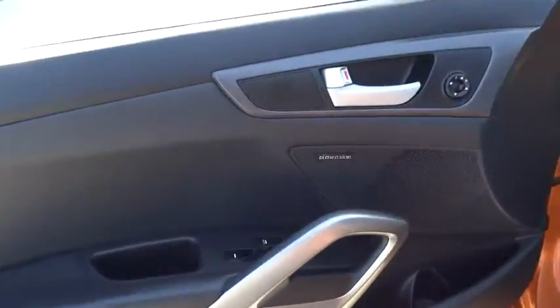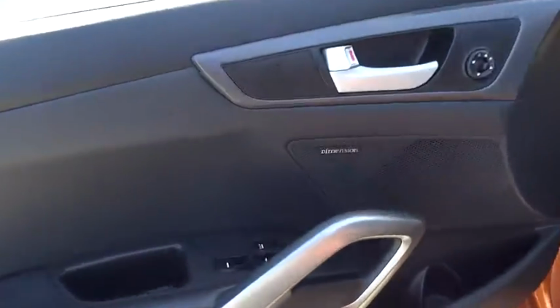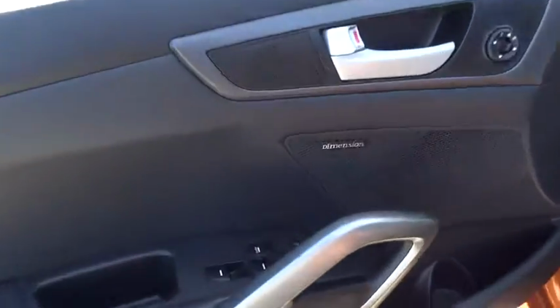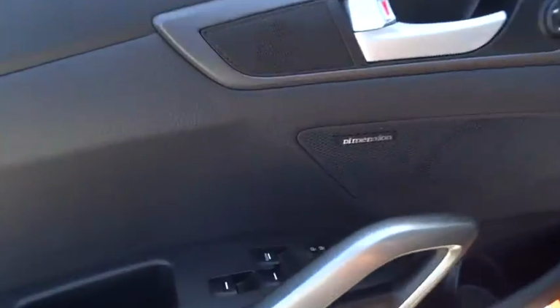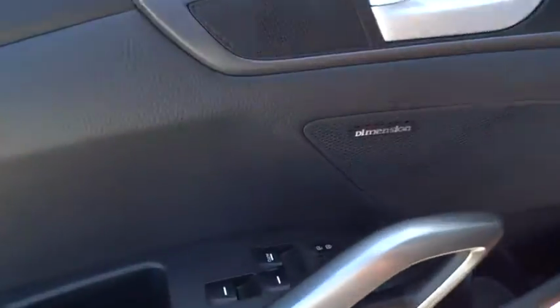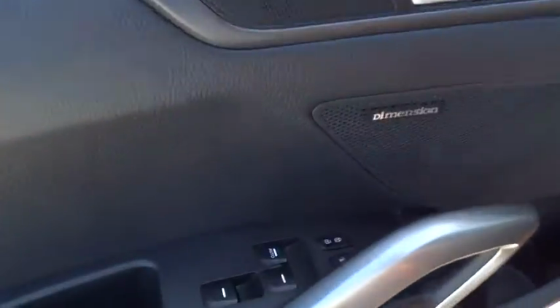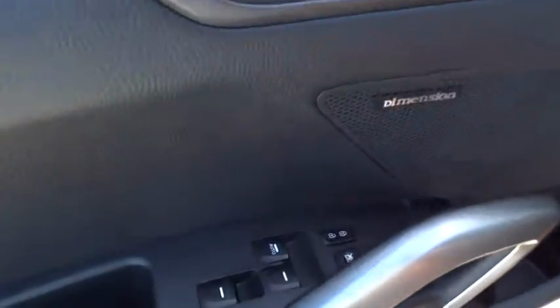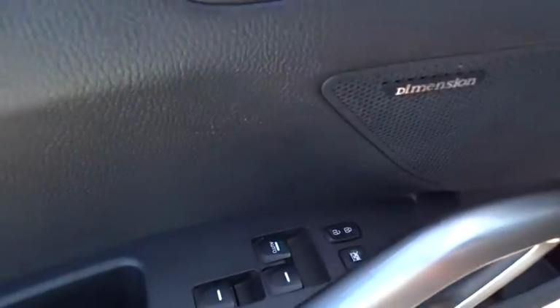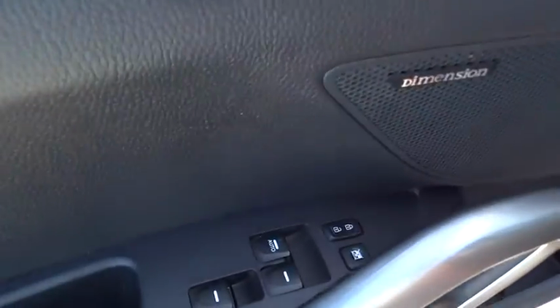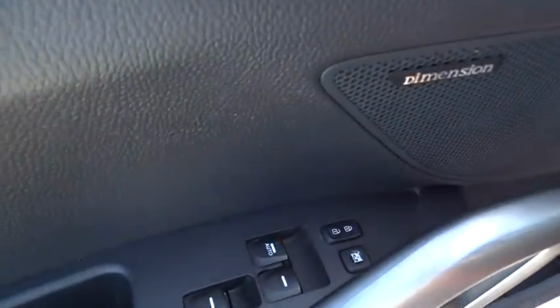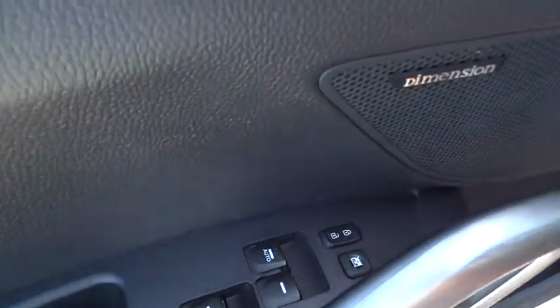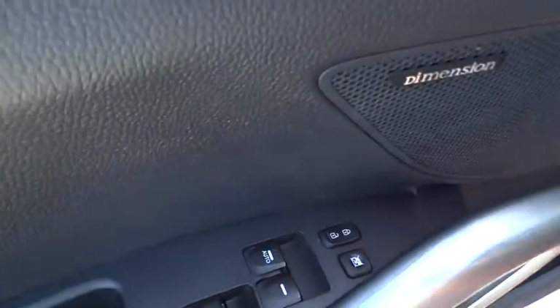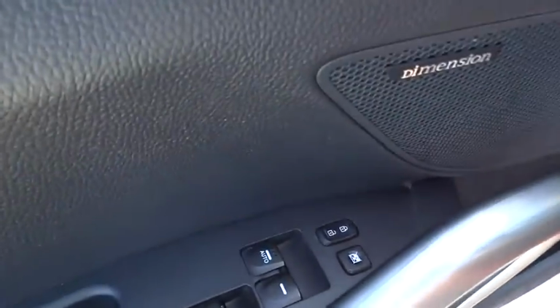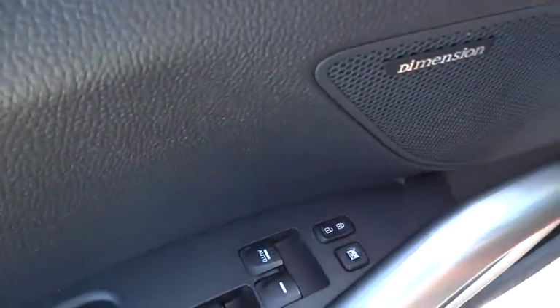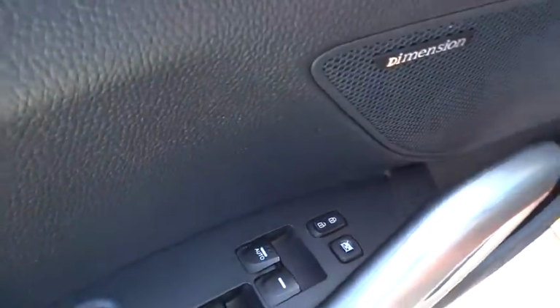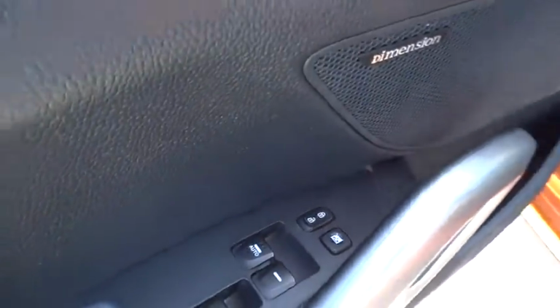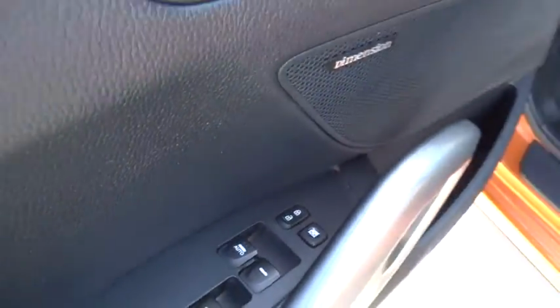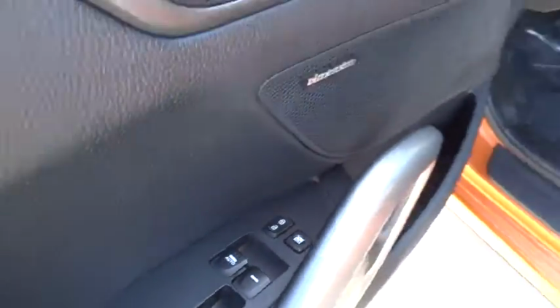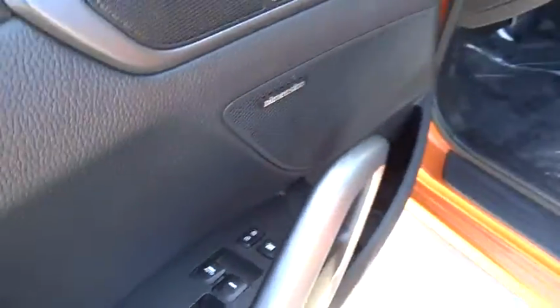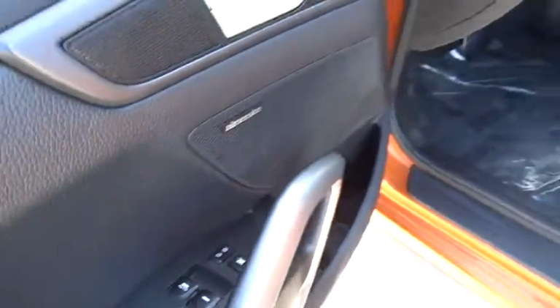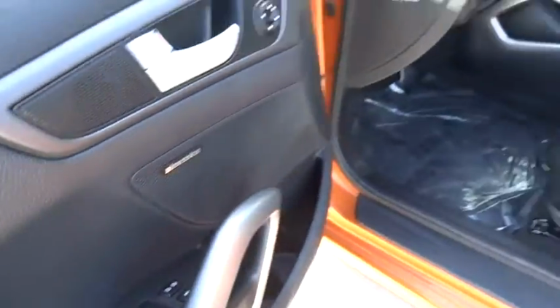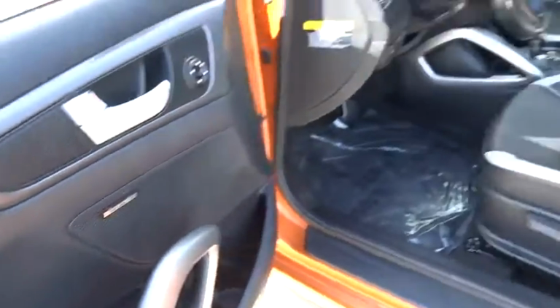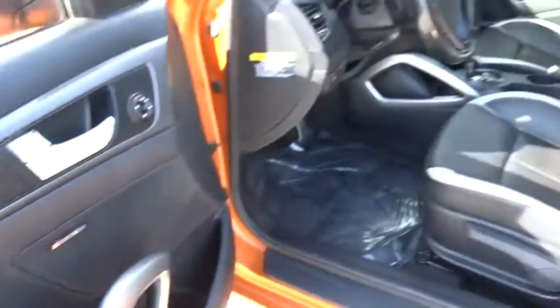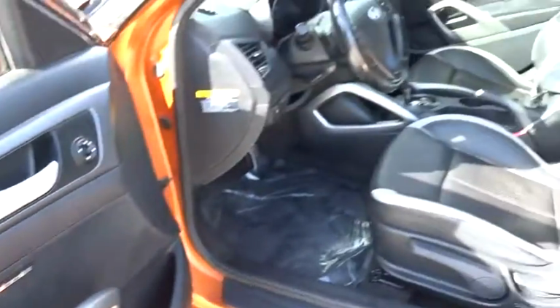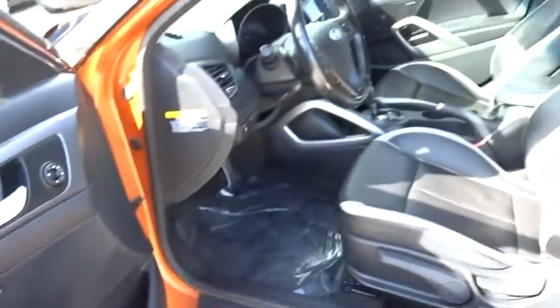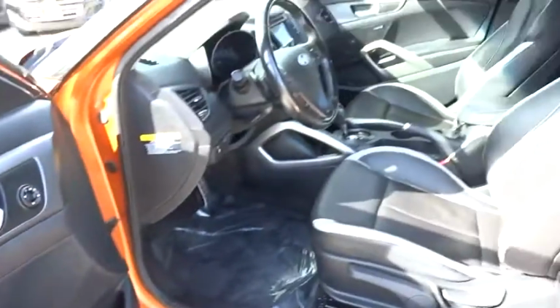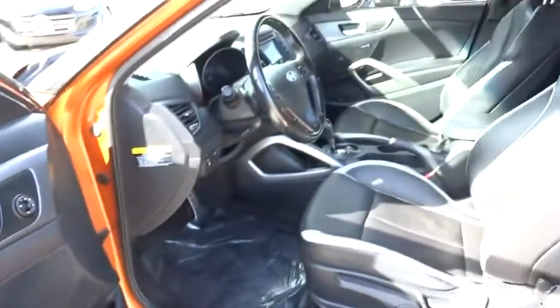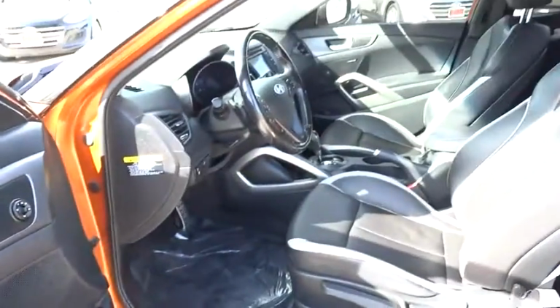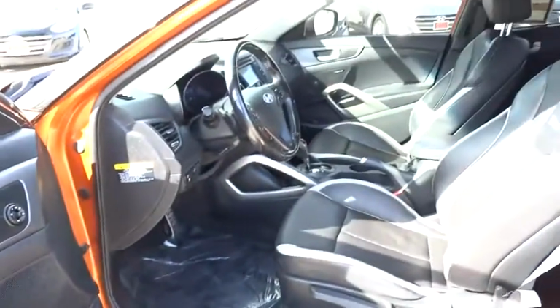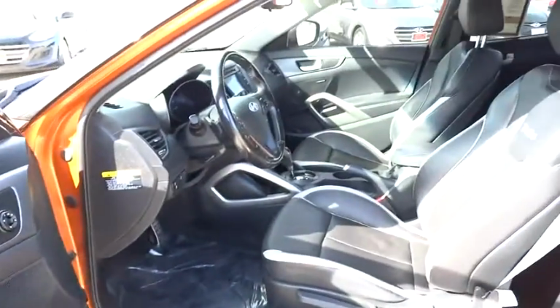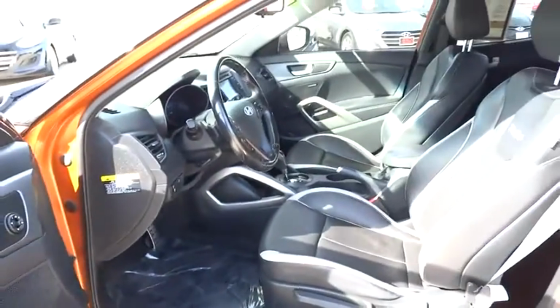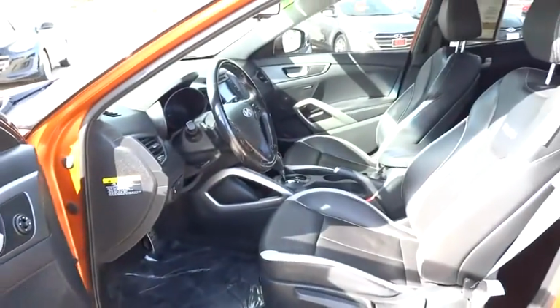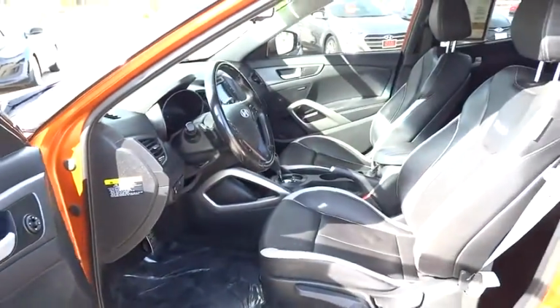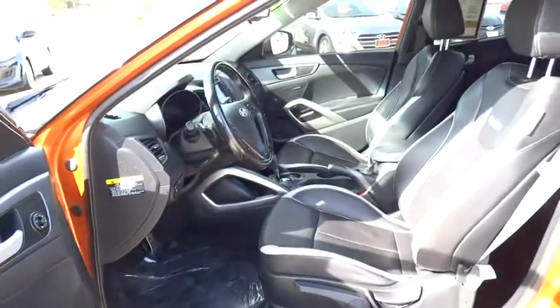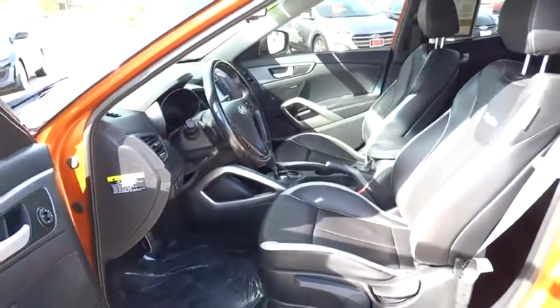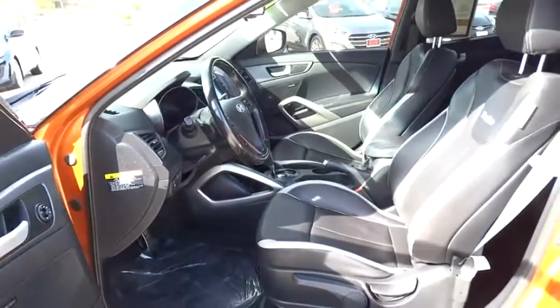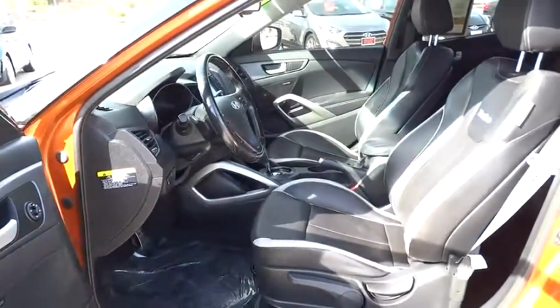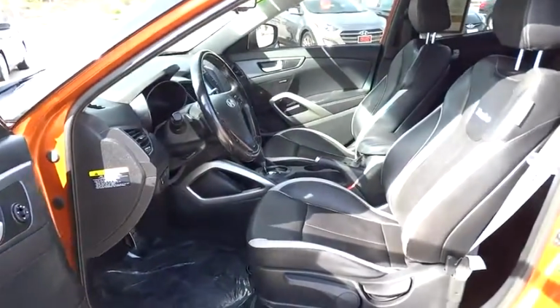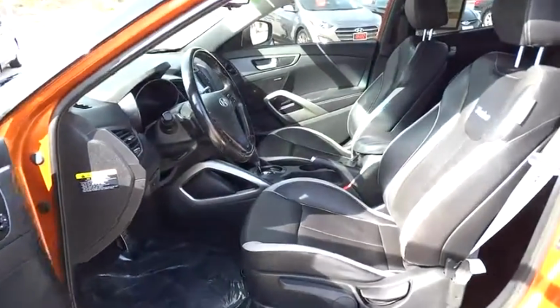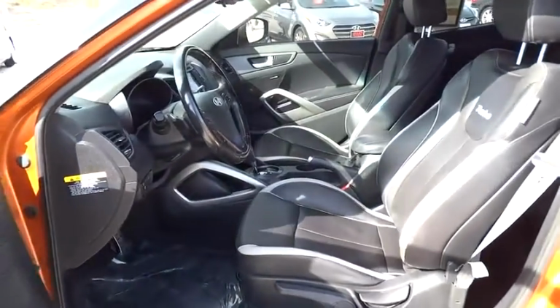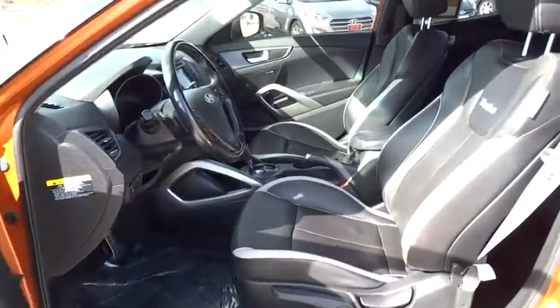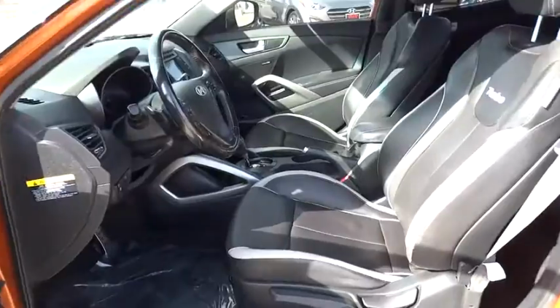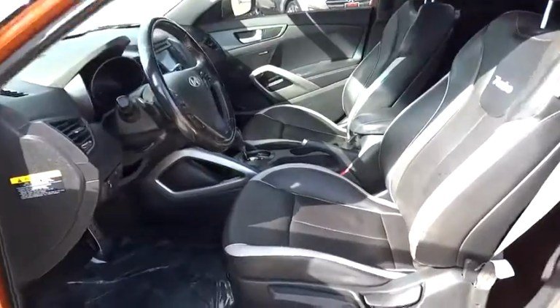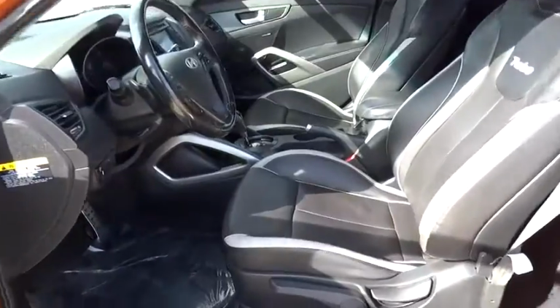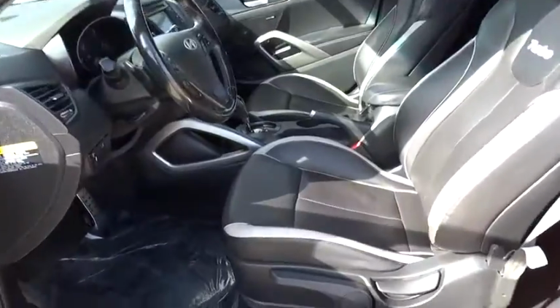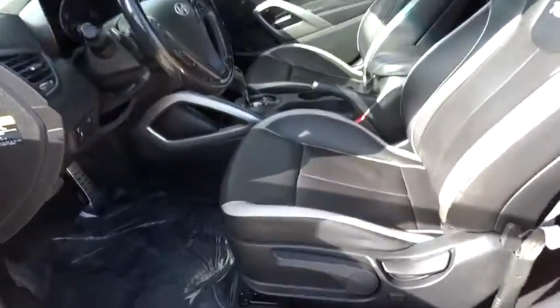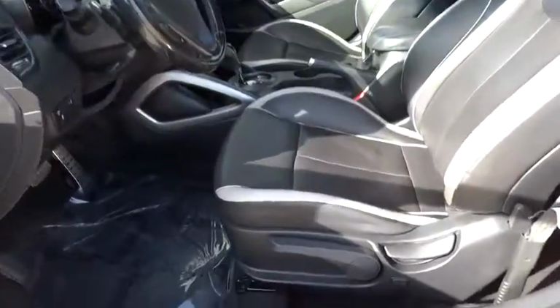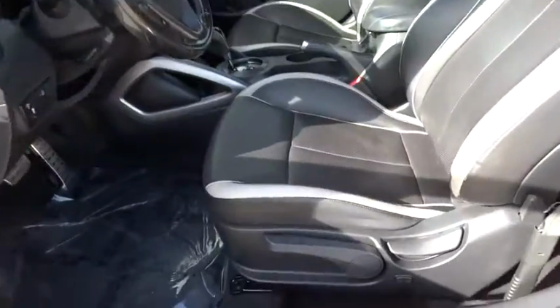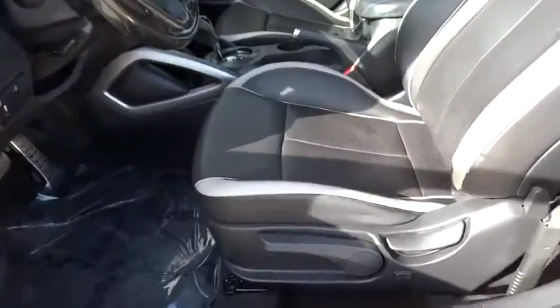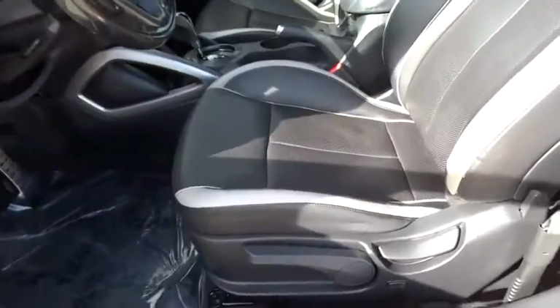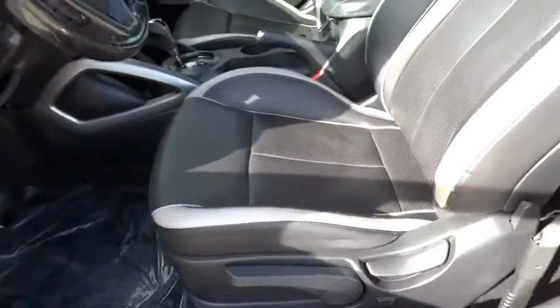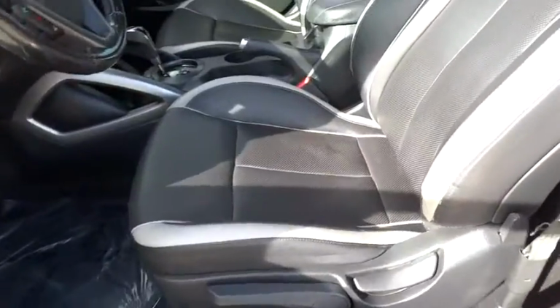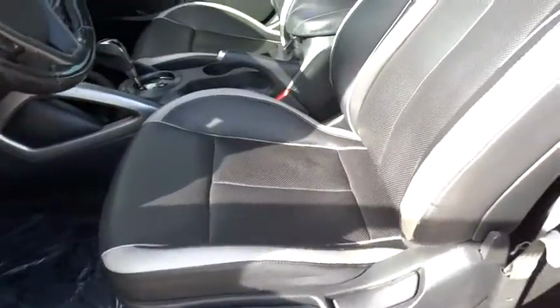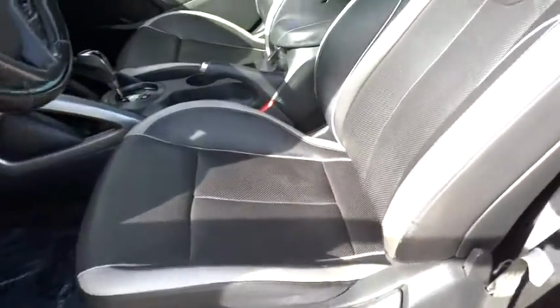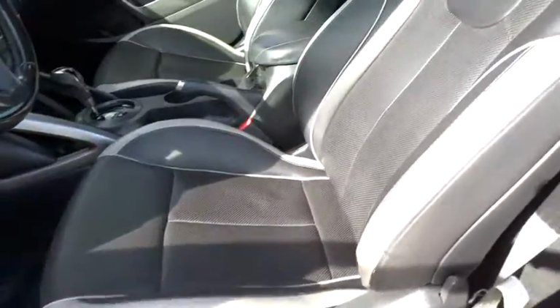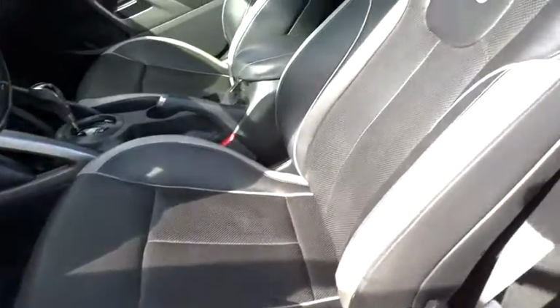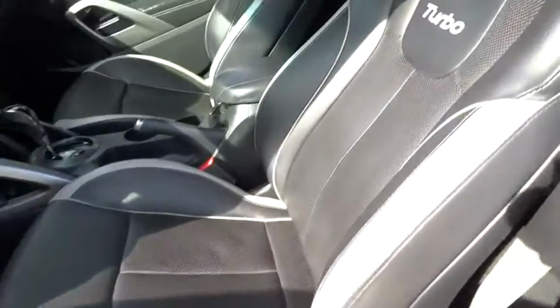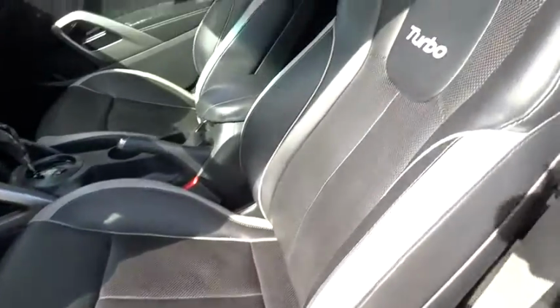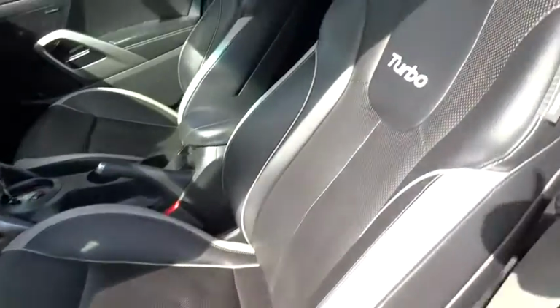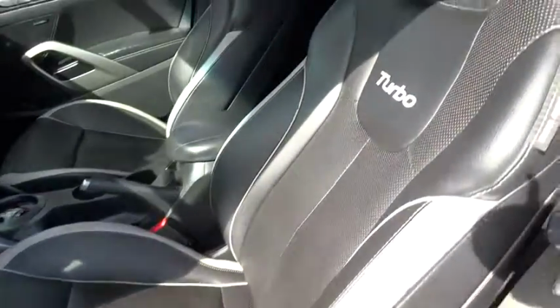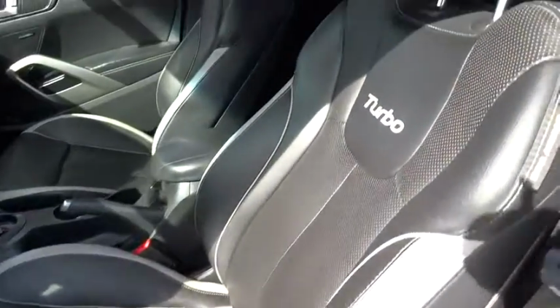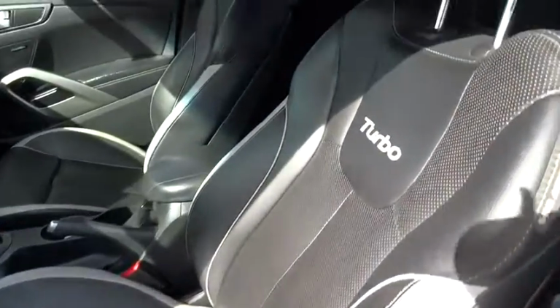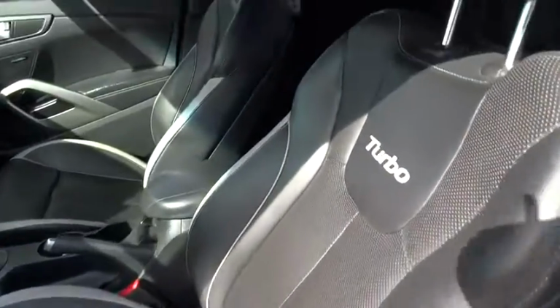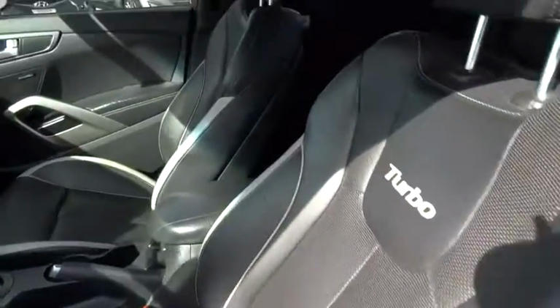Premium sound system, rear defrost, AM FM stereo radio, front wheel drive, fog lamps, child safety locks.